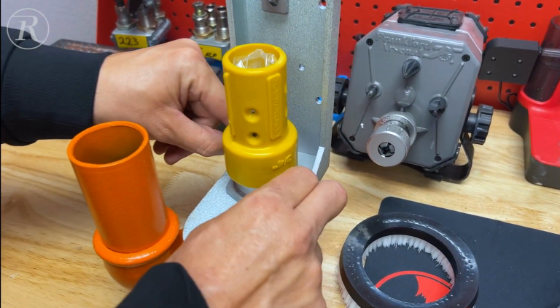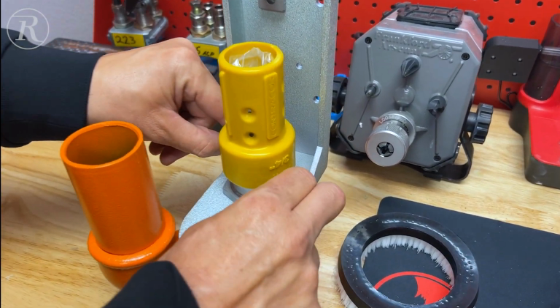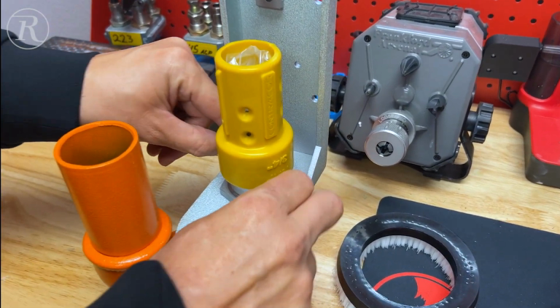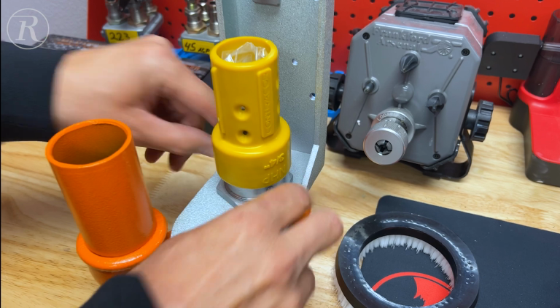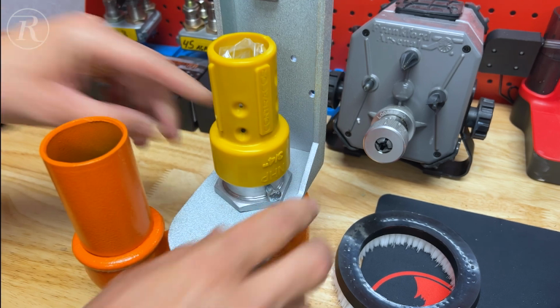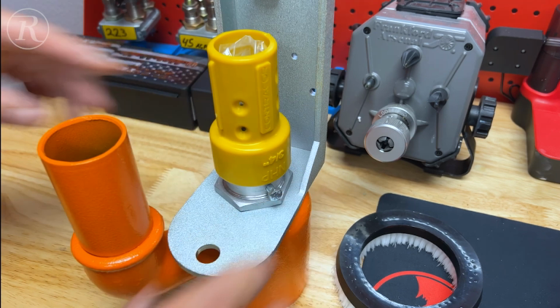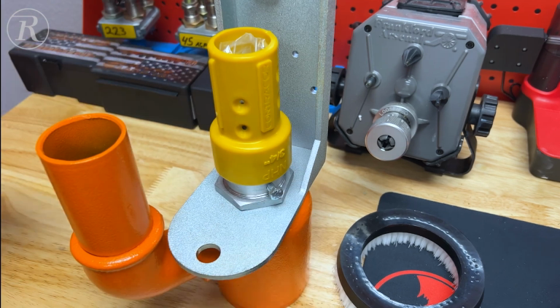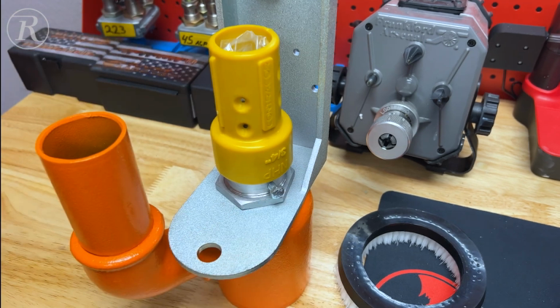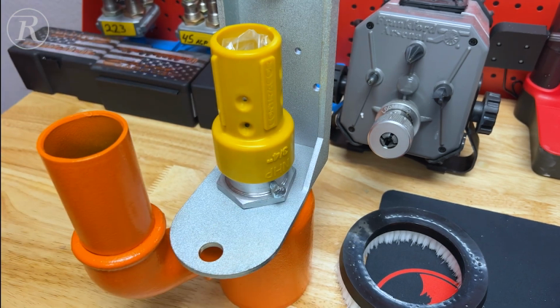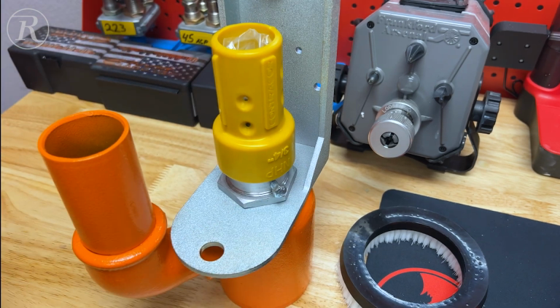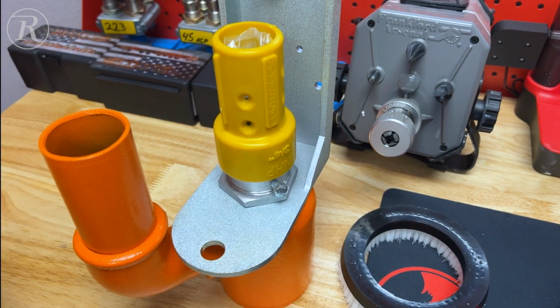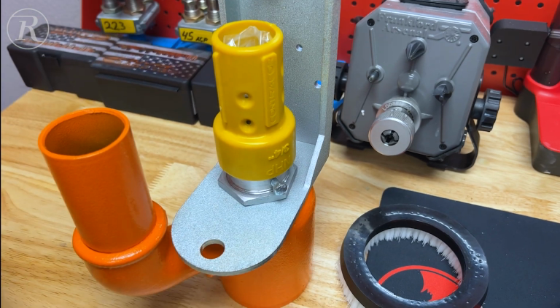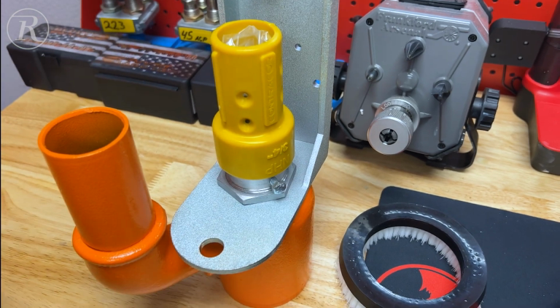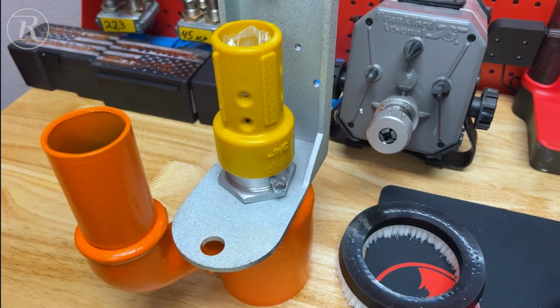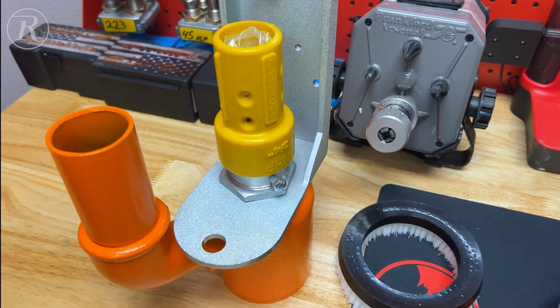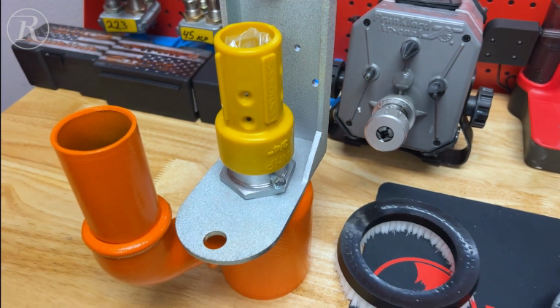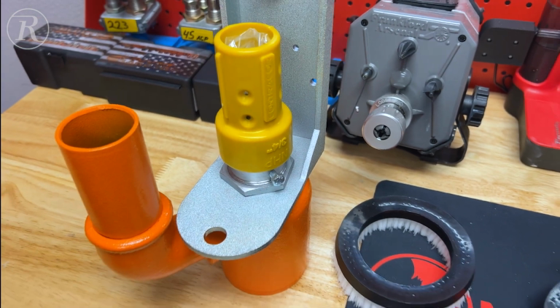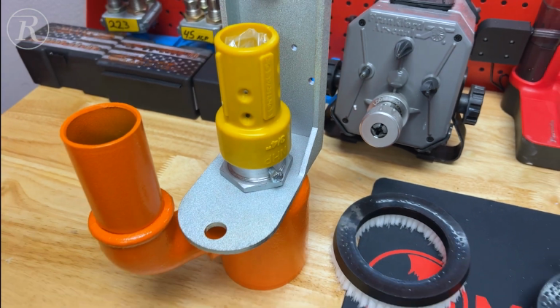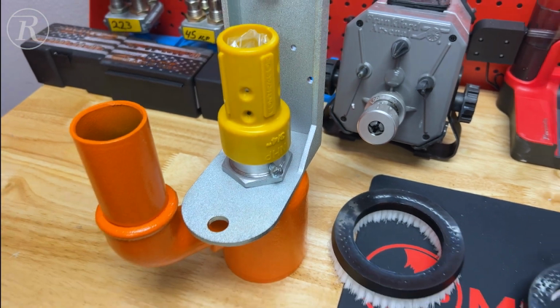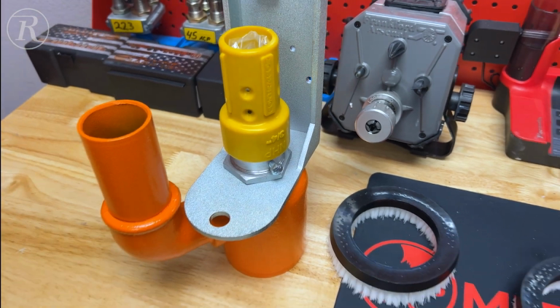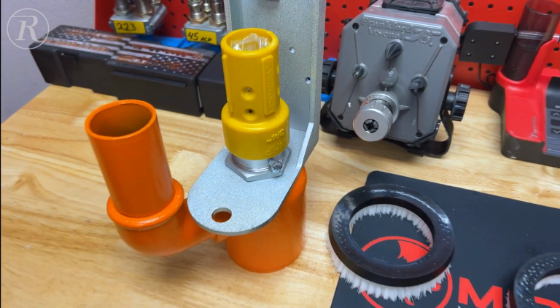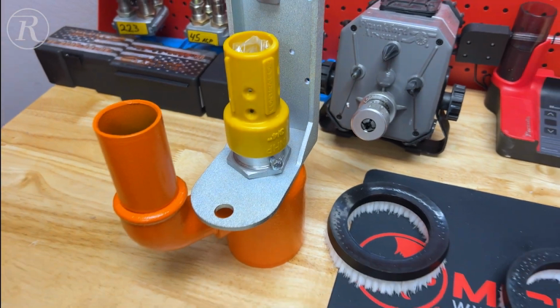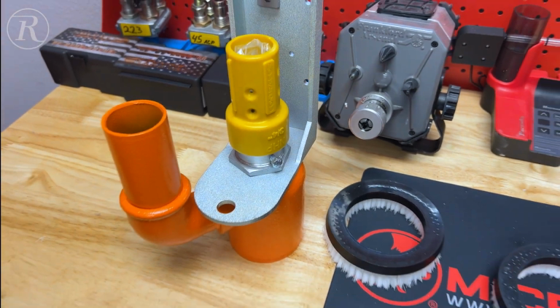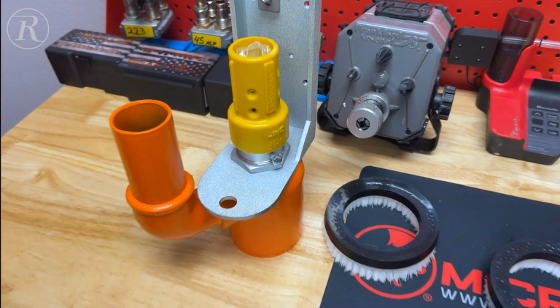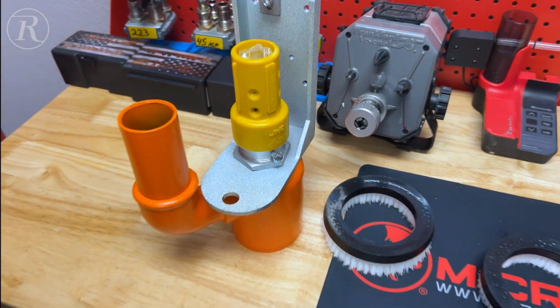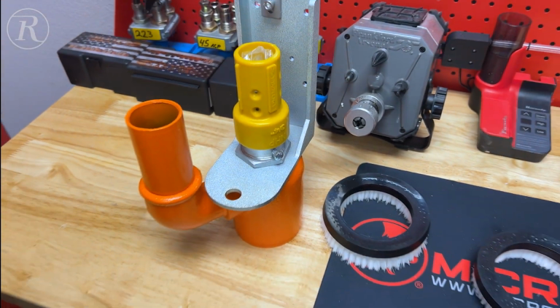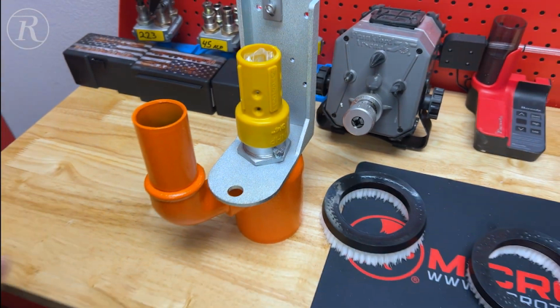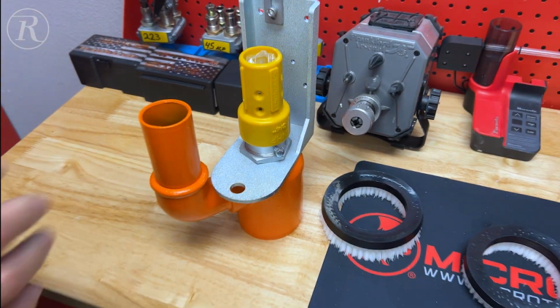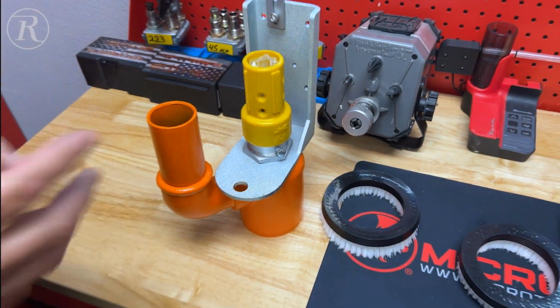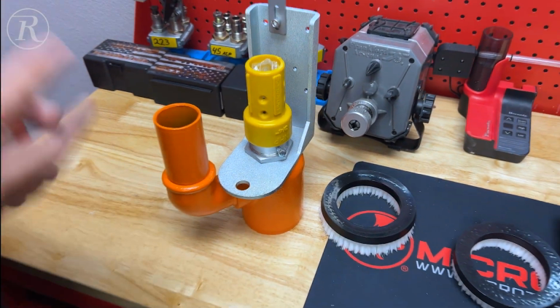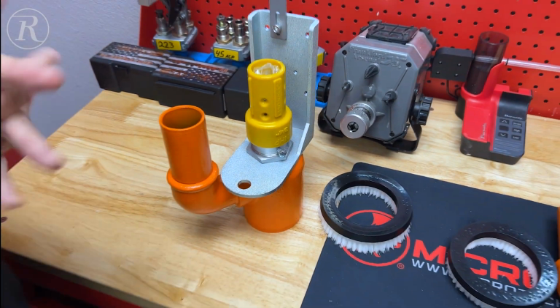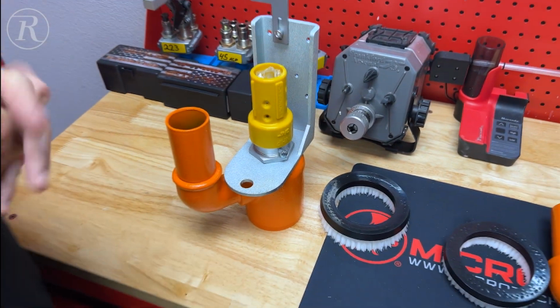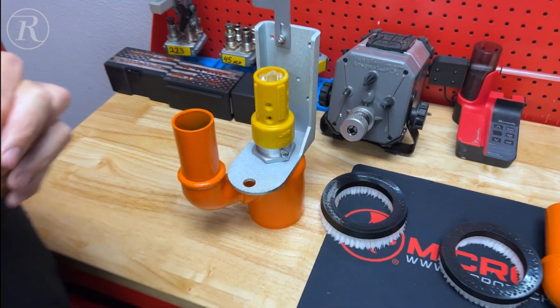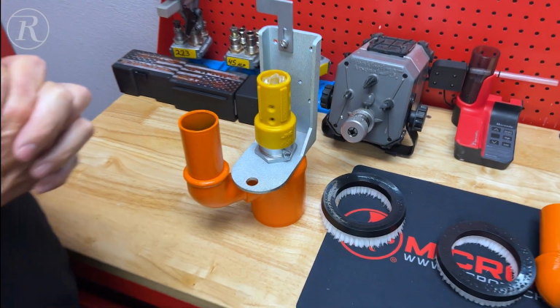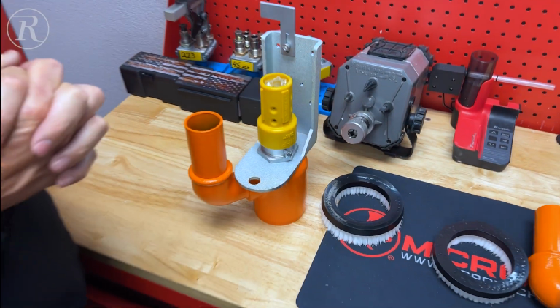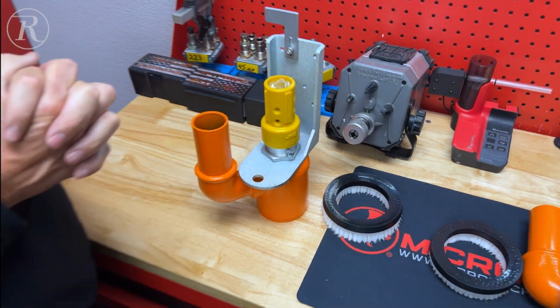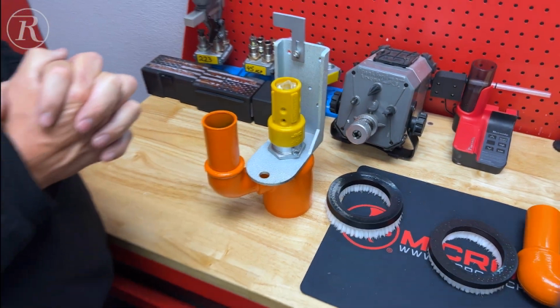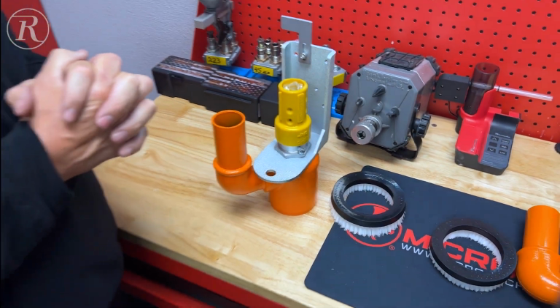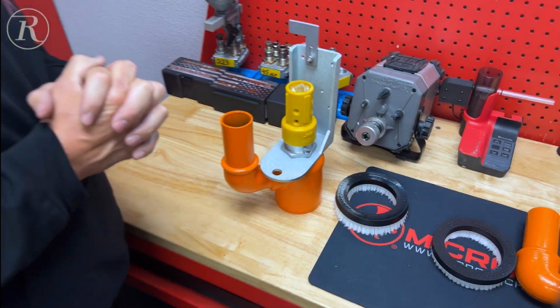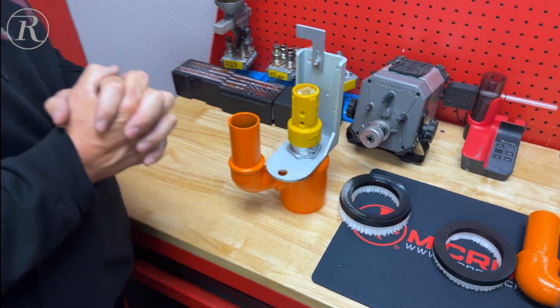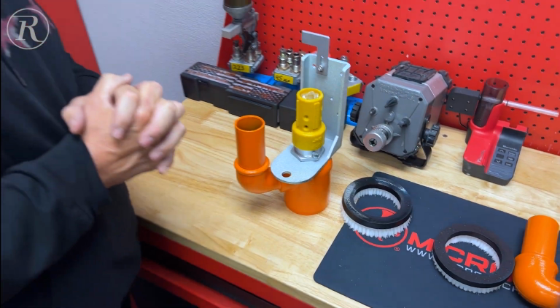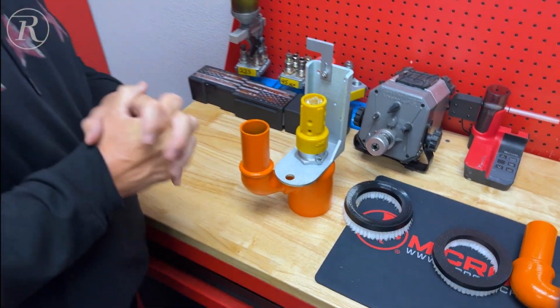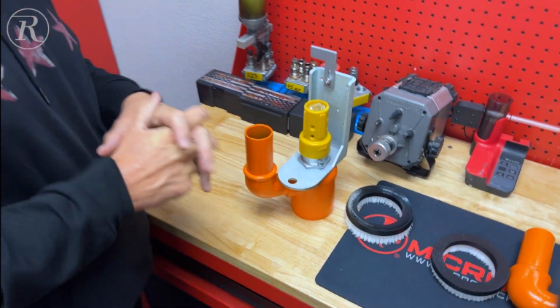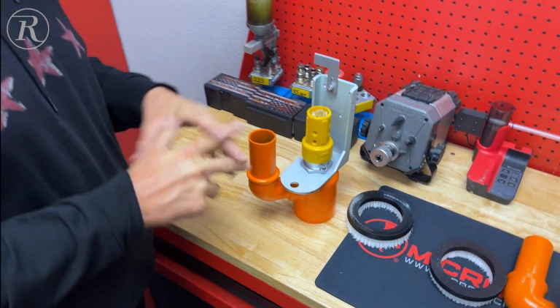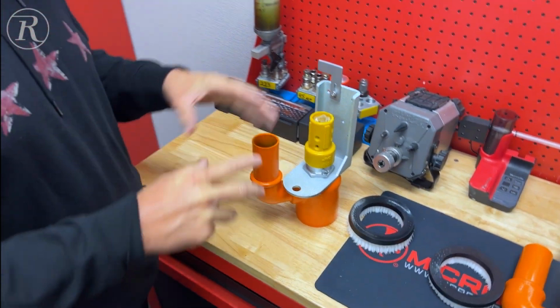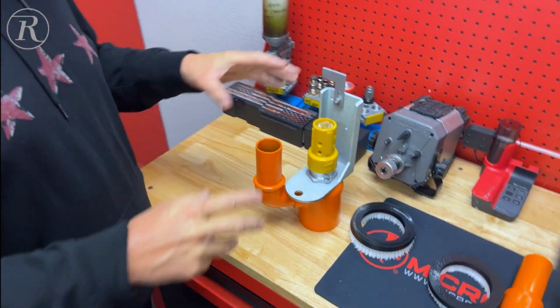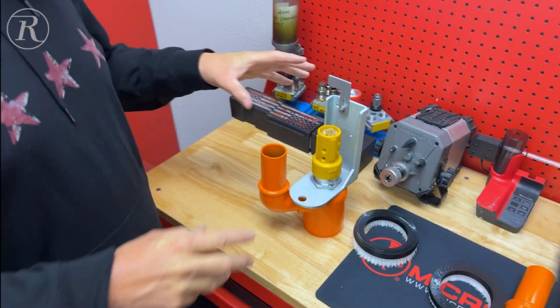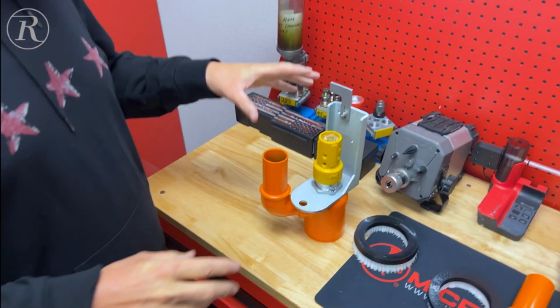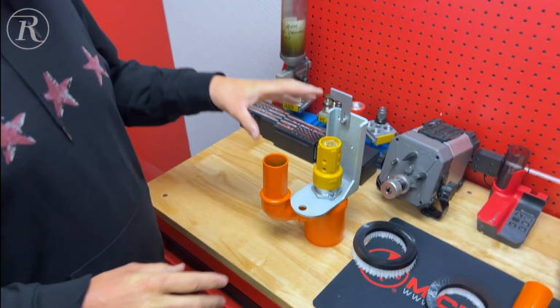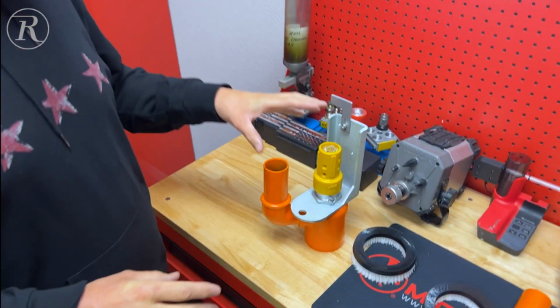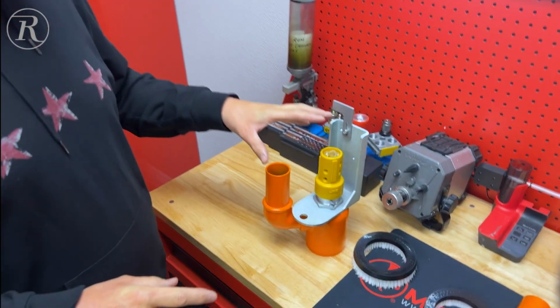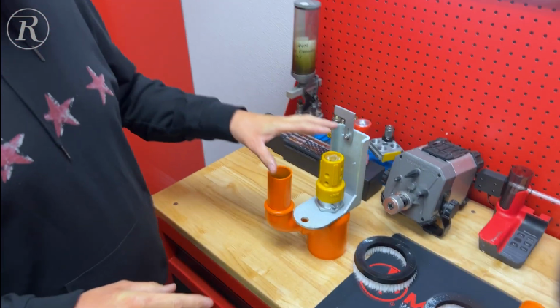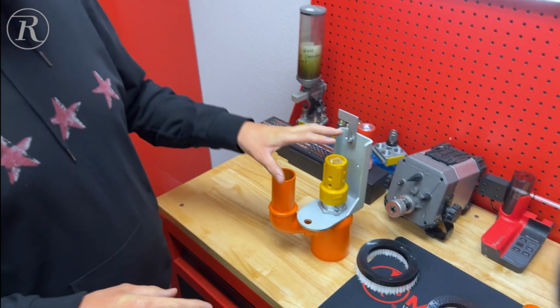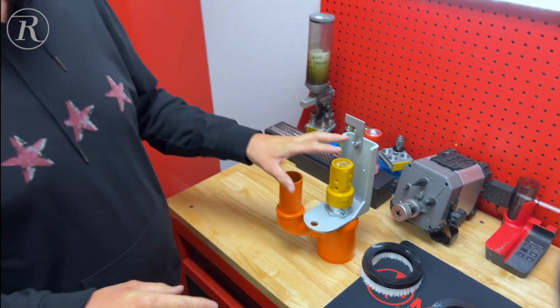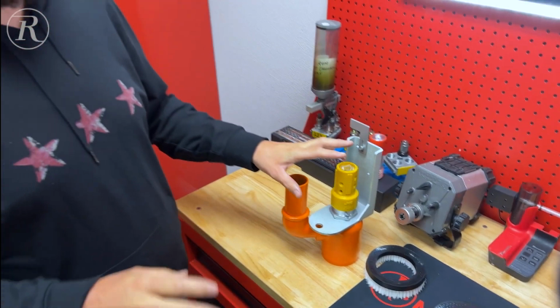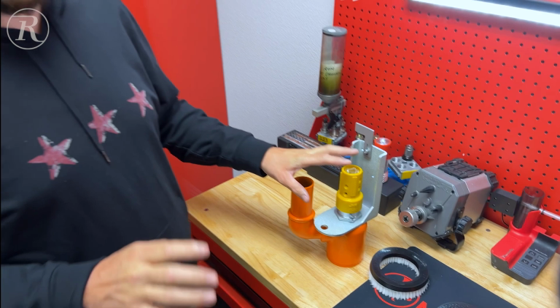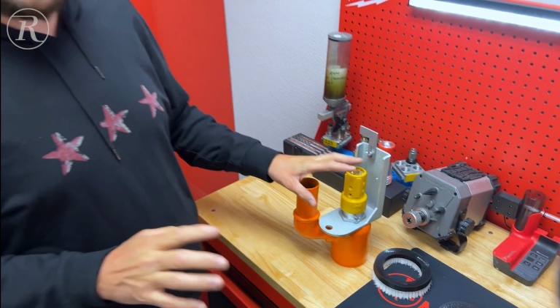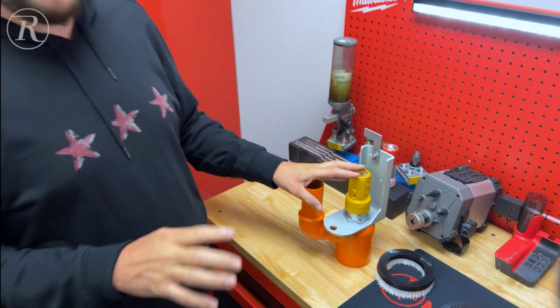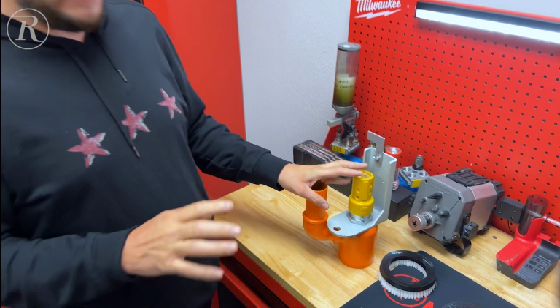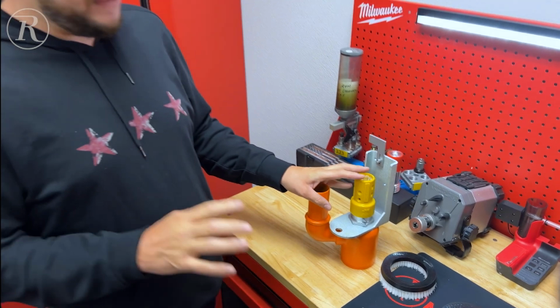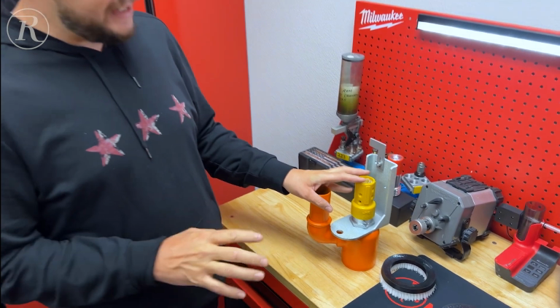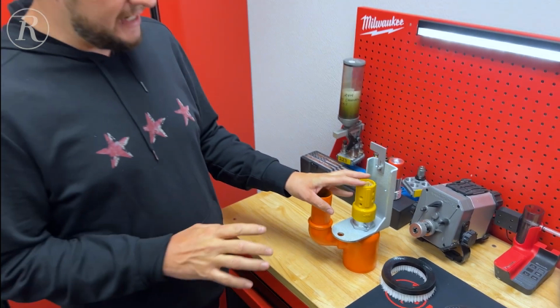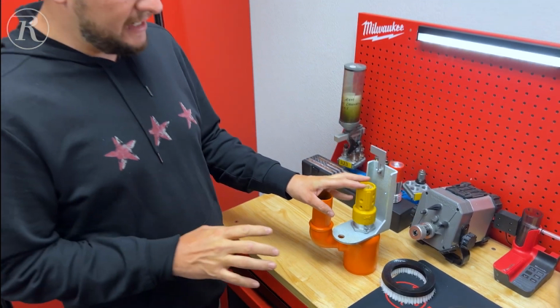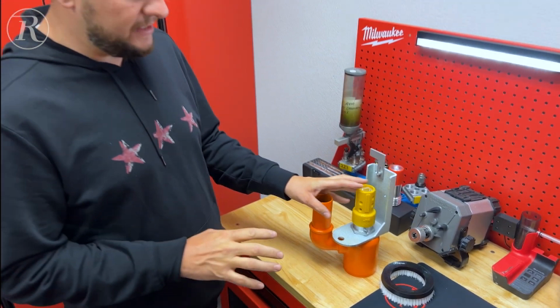No more fussing. You're going to go from literally a 15-minute nozzle change to probably 45 seconds.